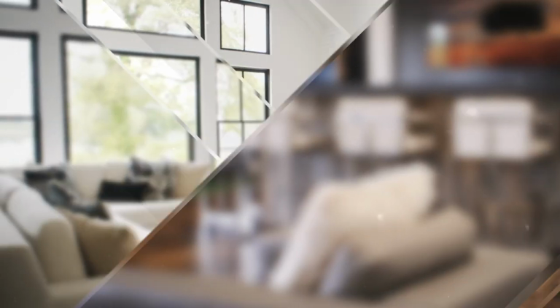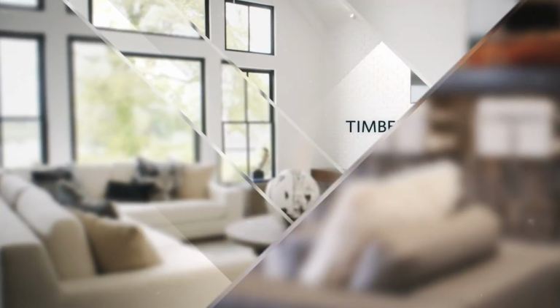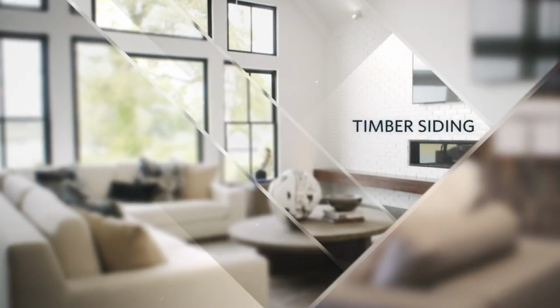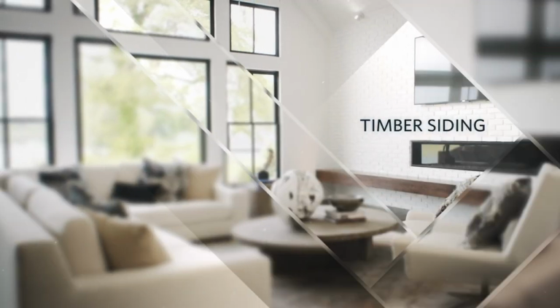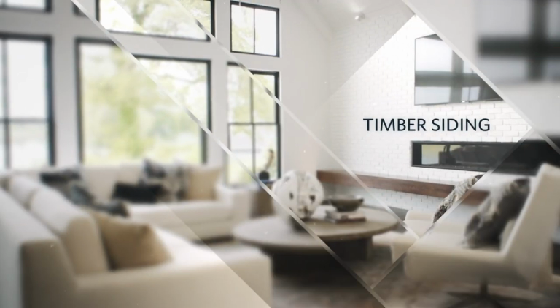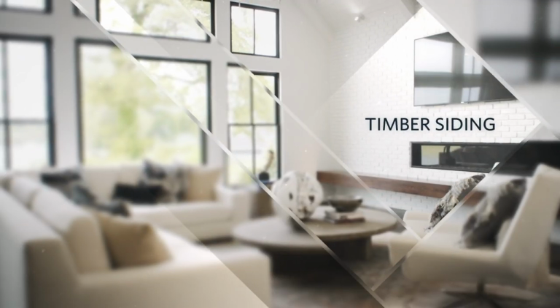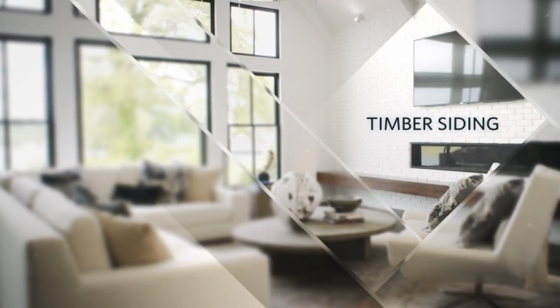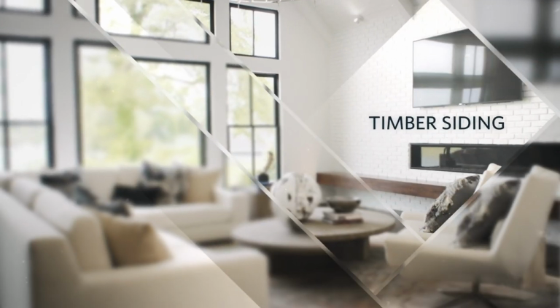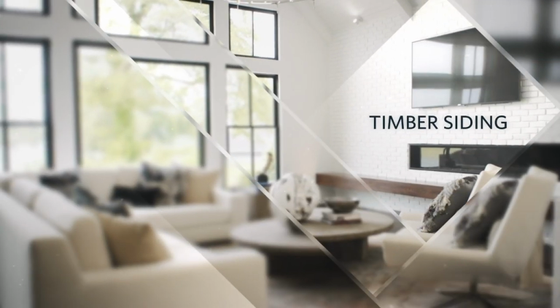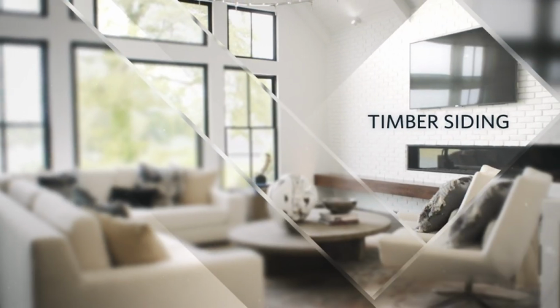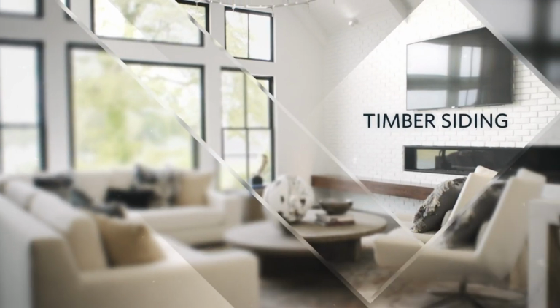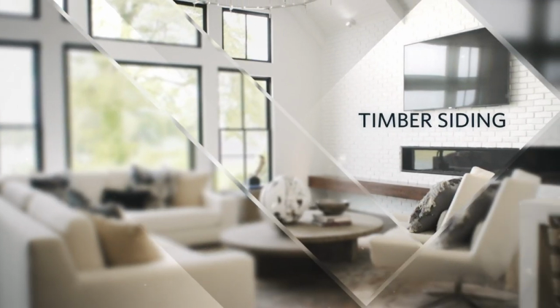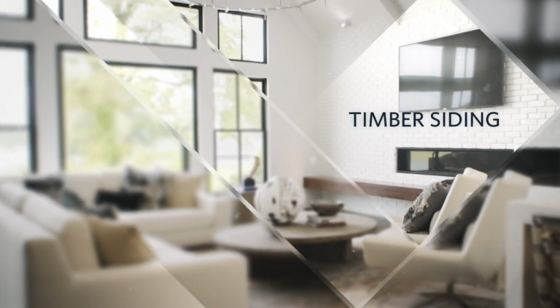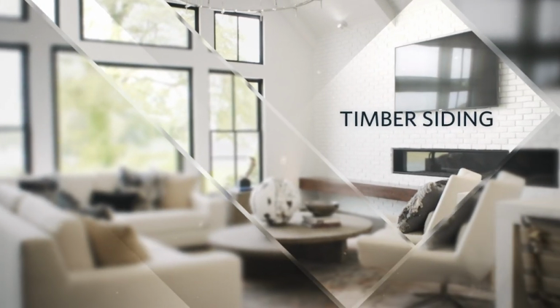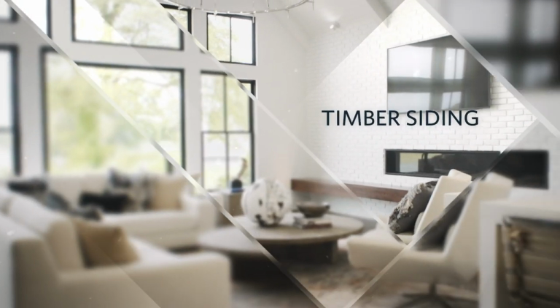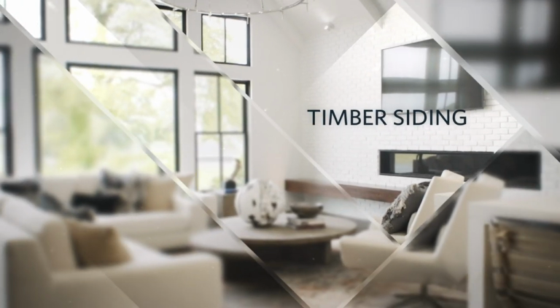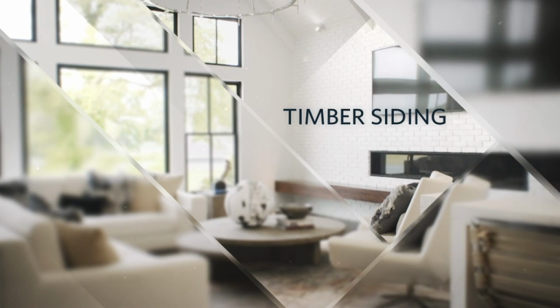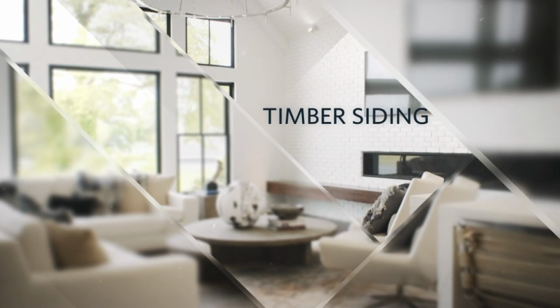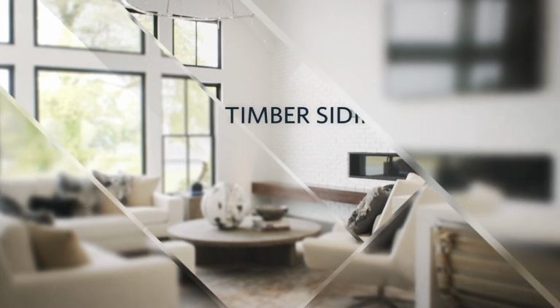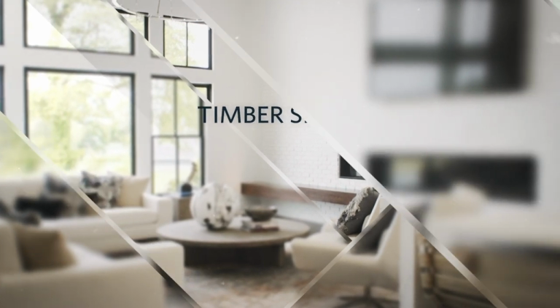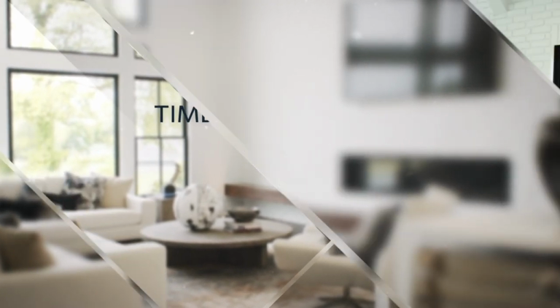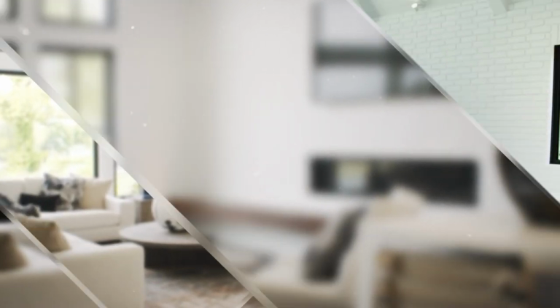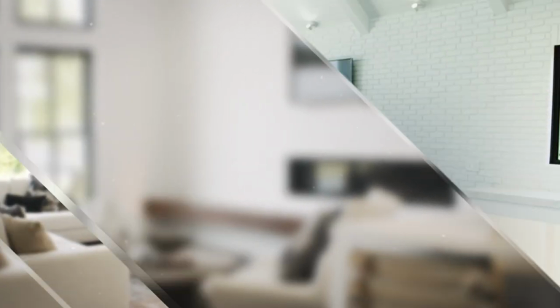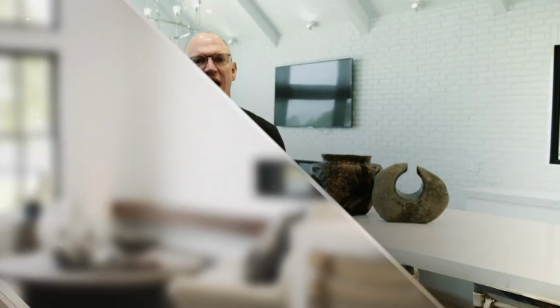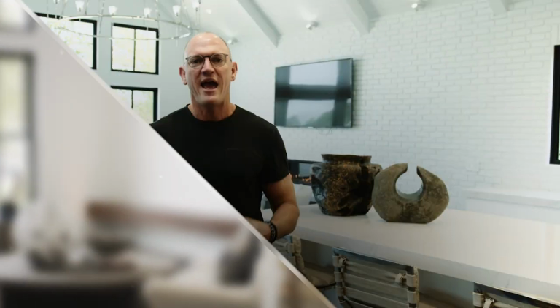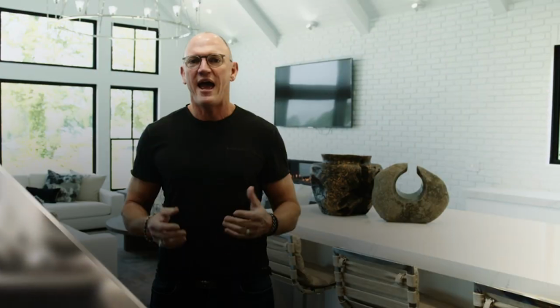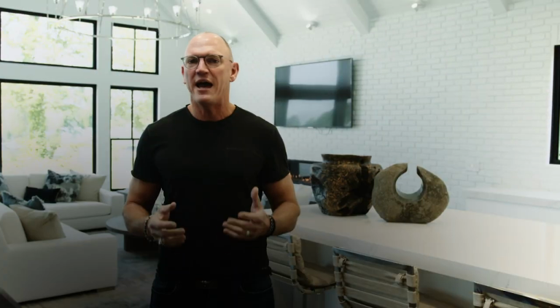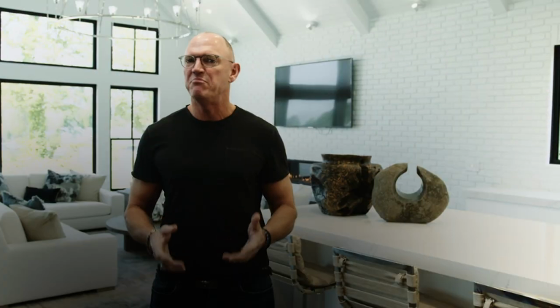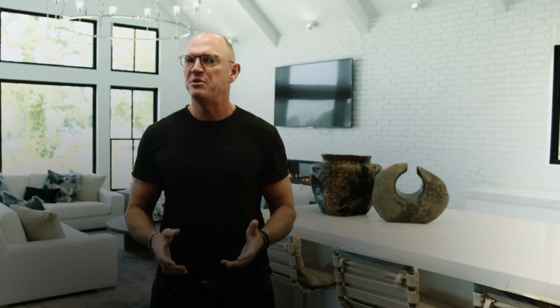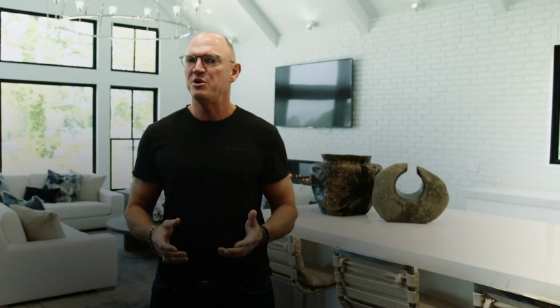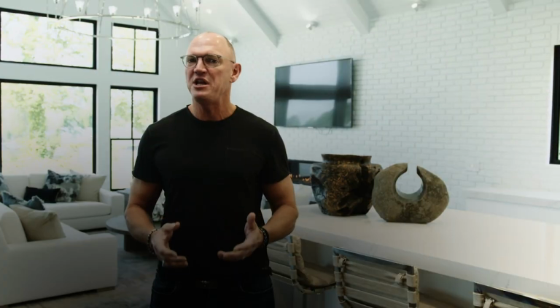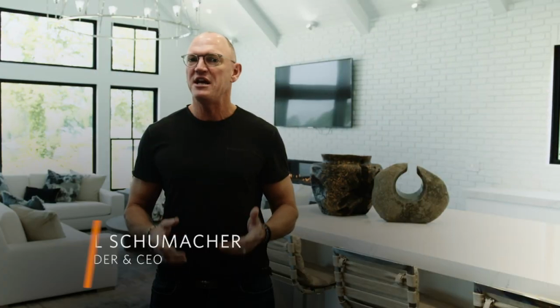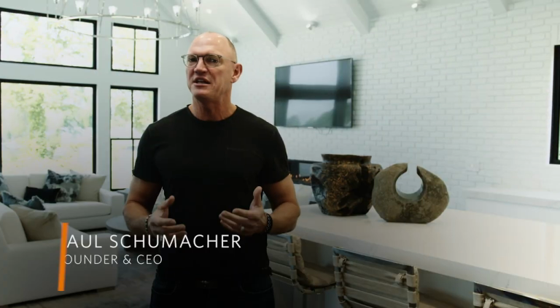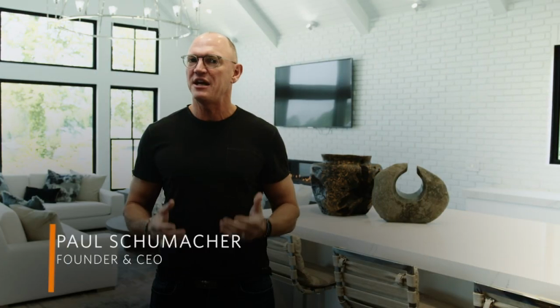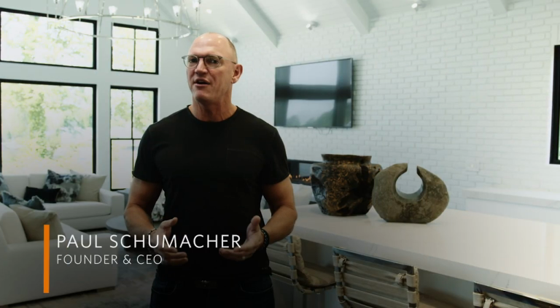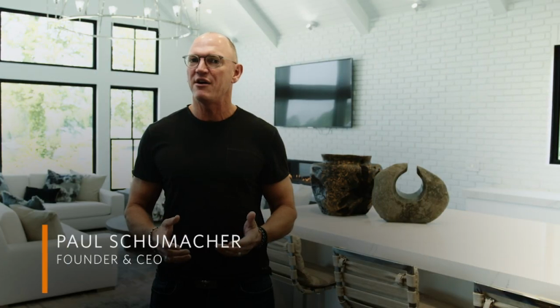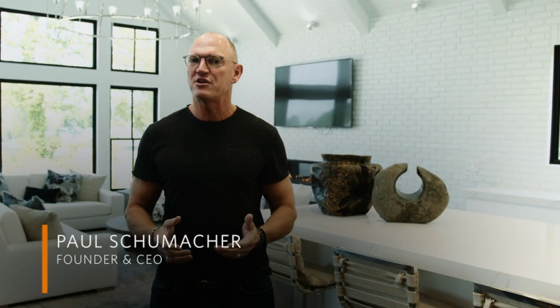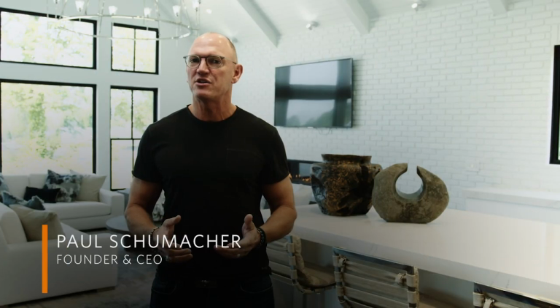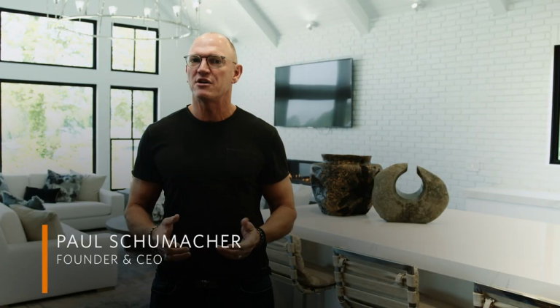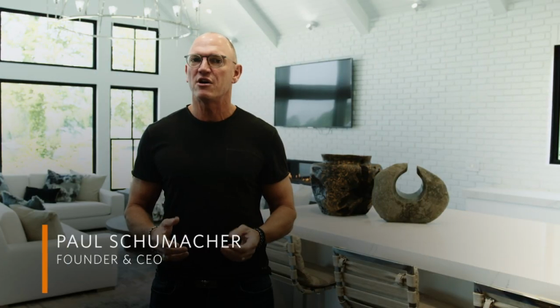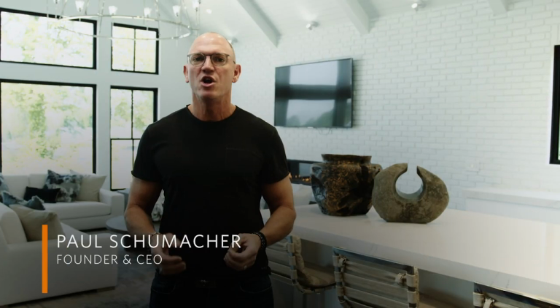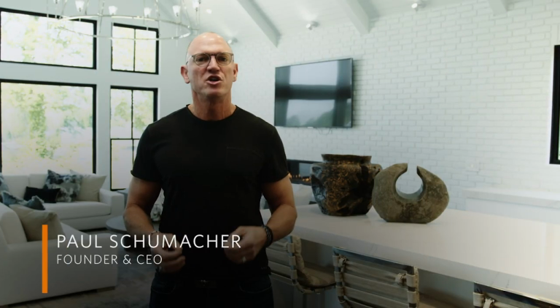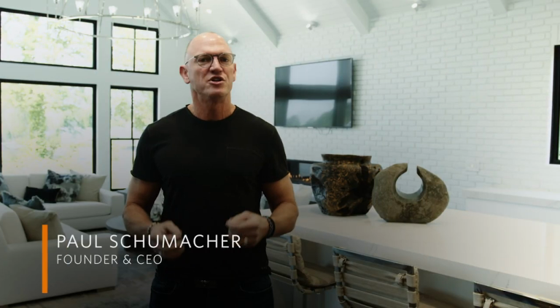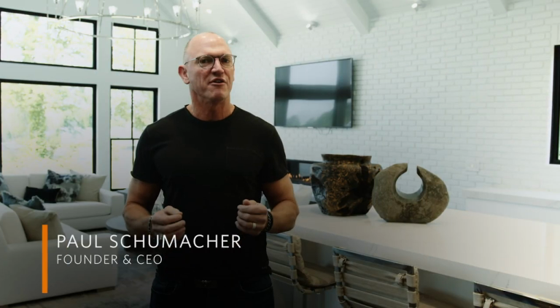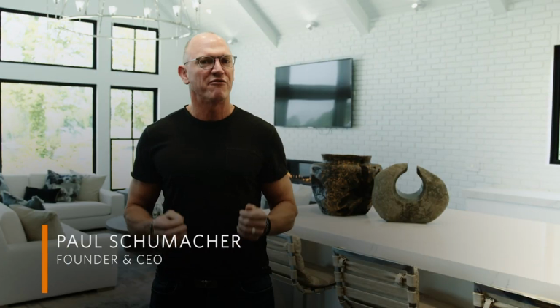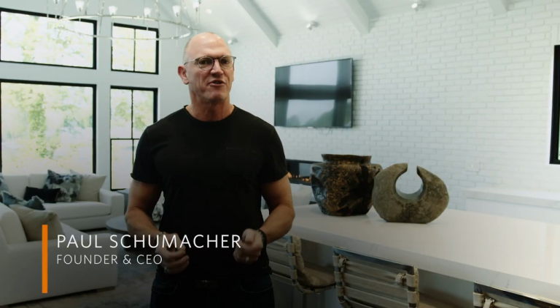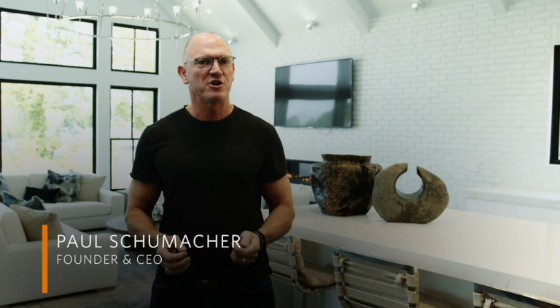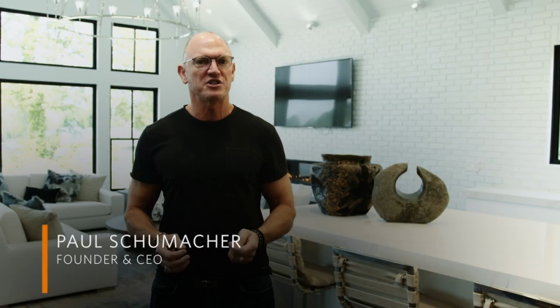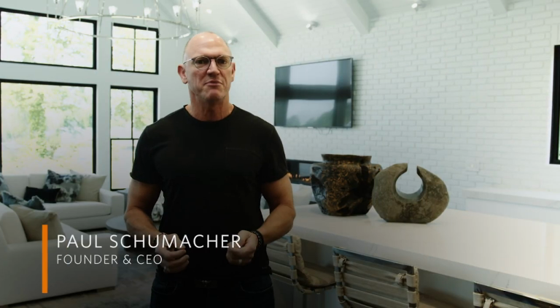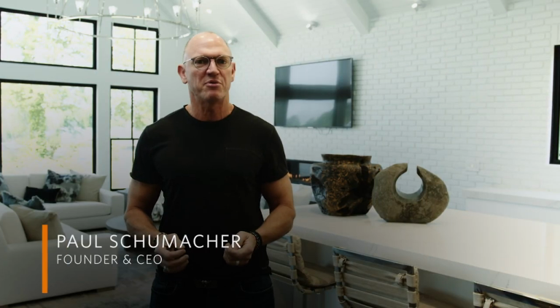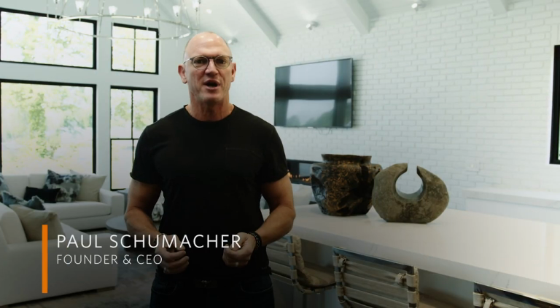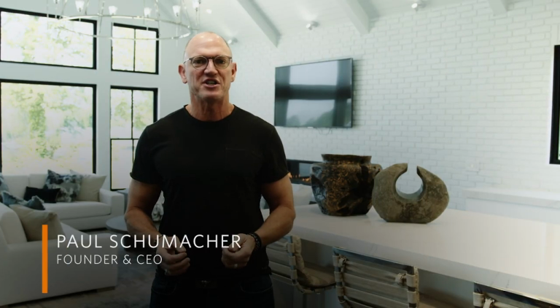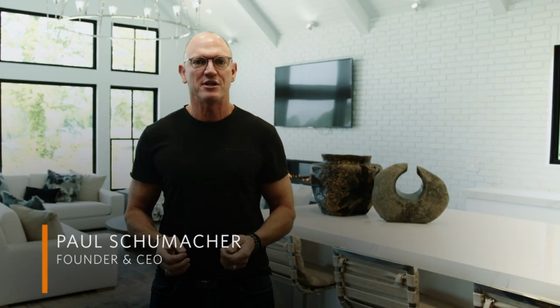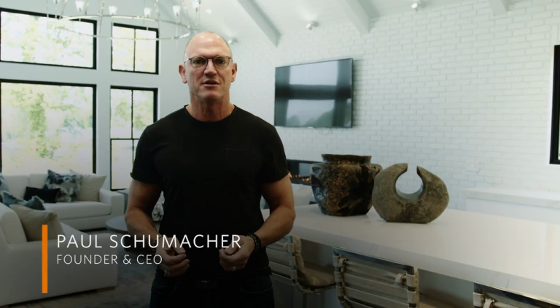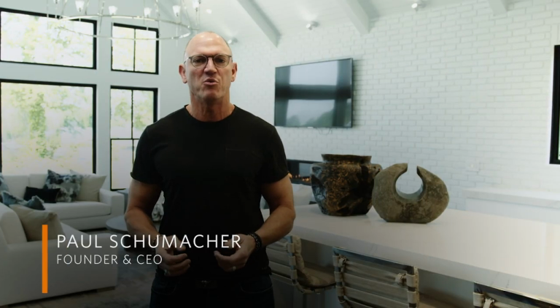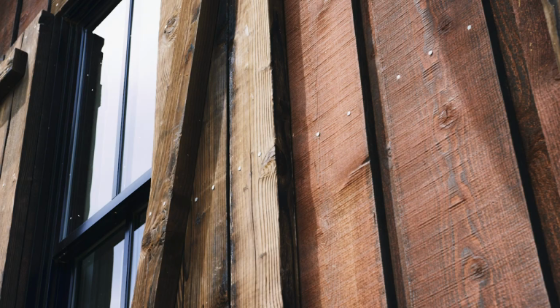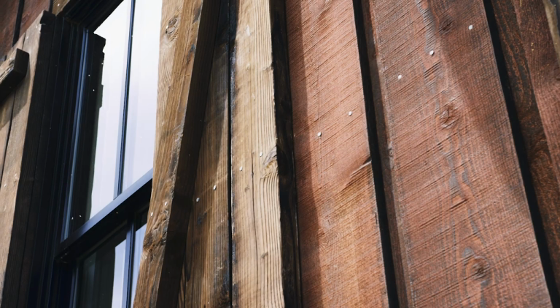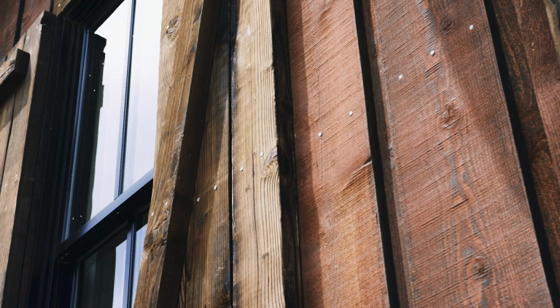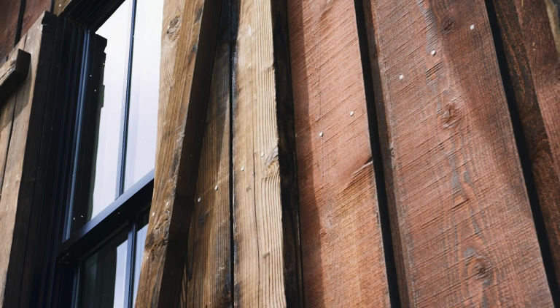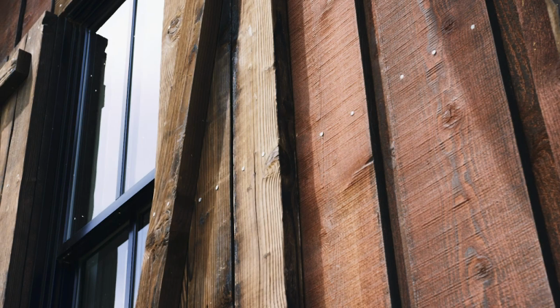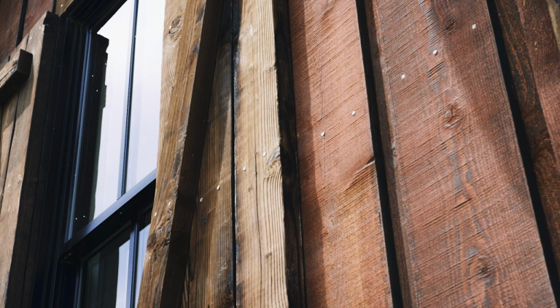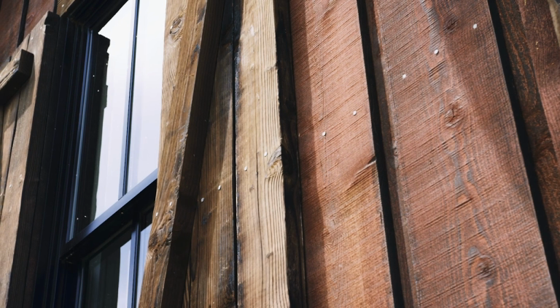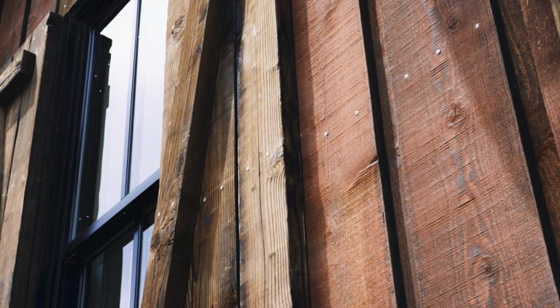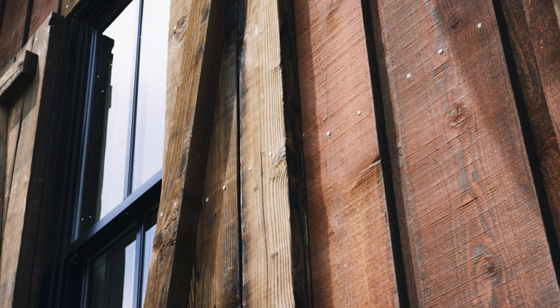Your home is a reflection of you. Add beauty and character to the first impression with timber siding.